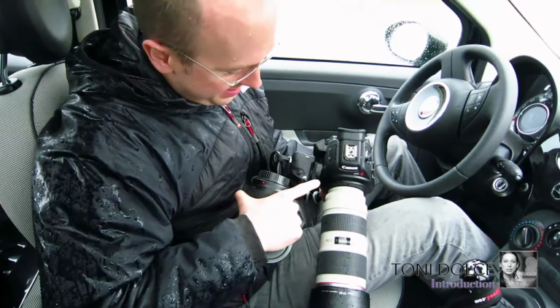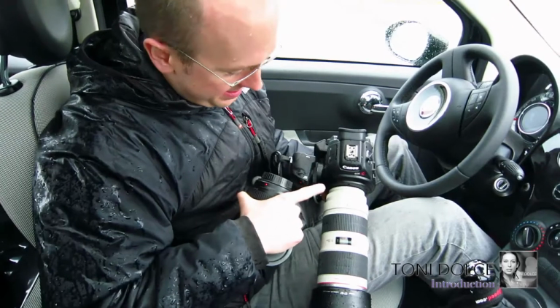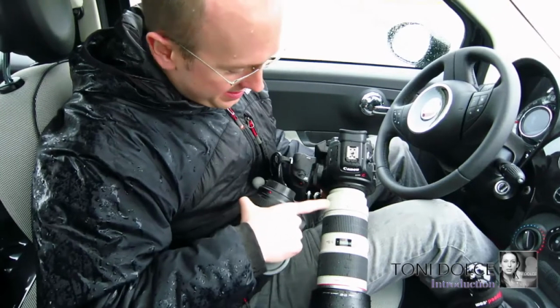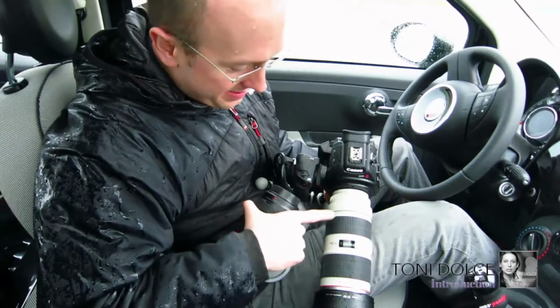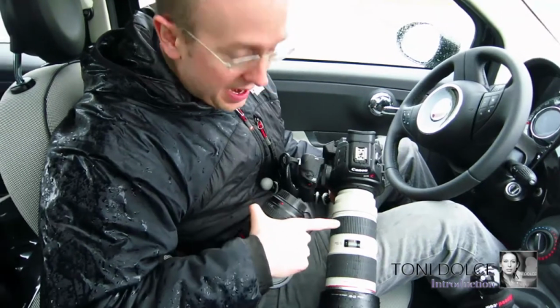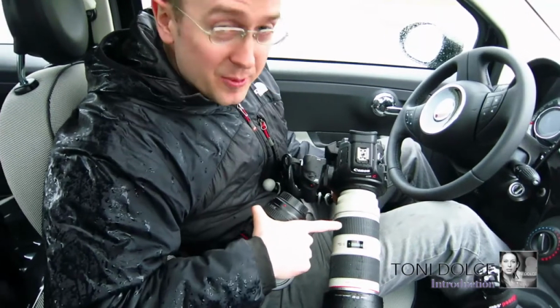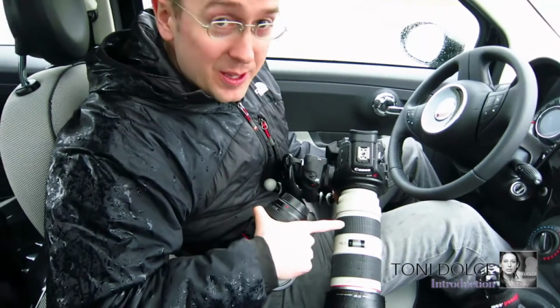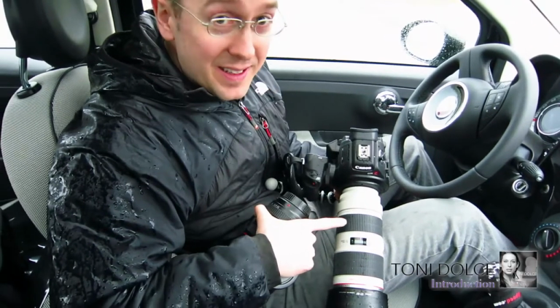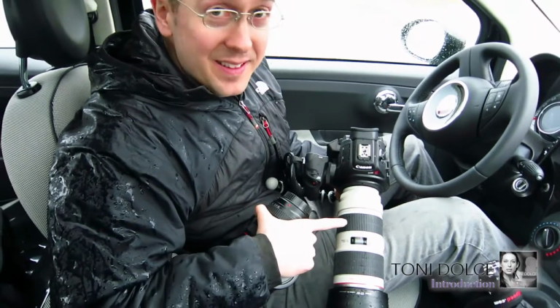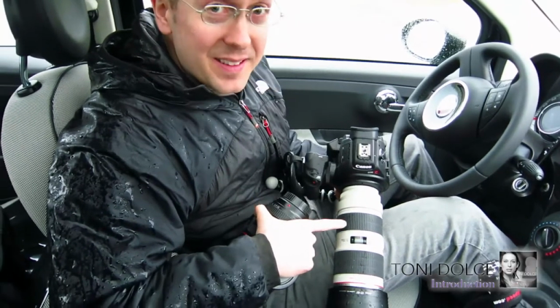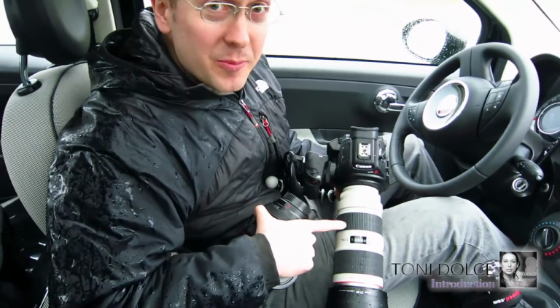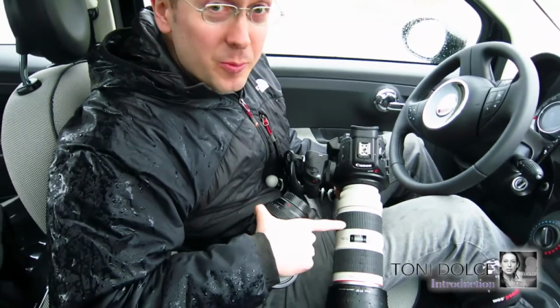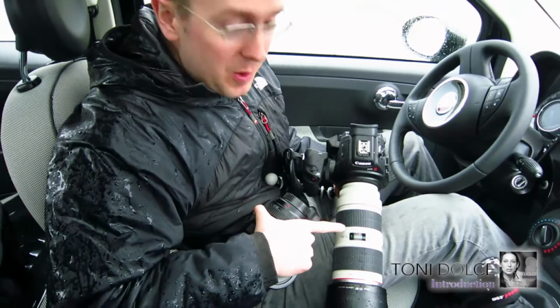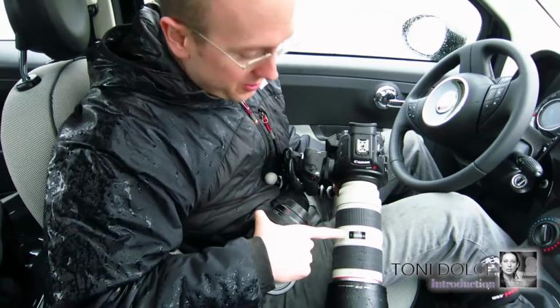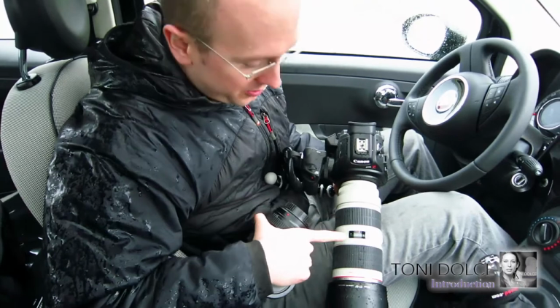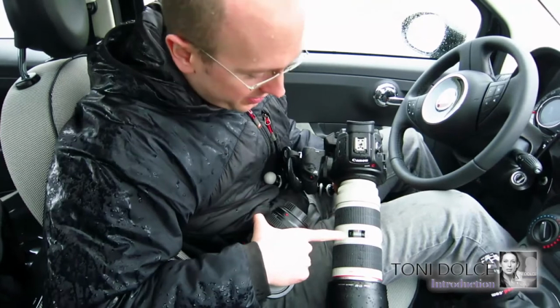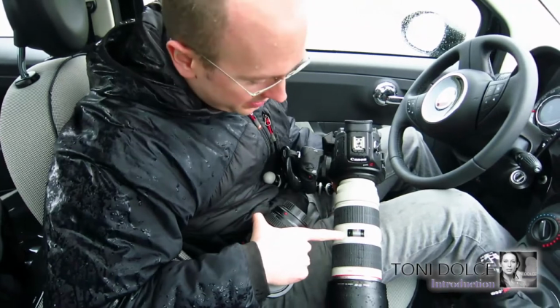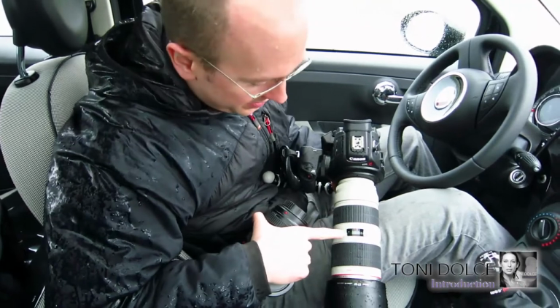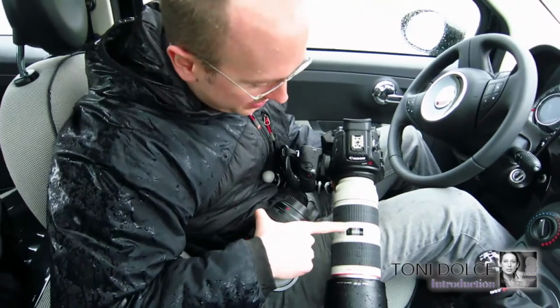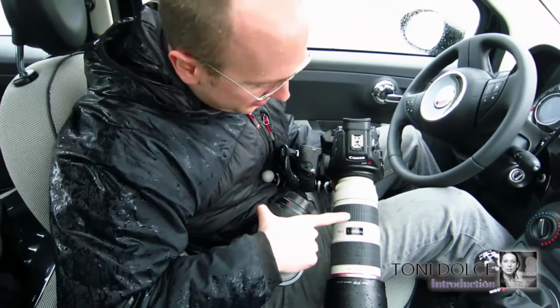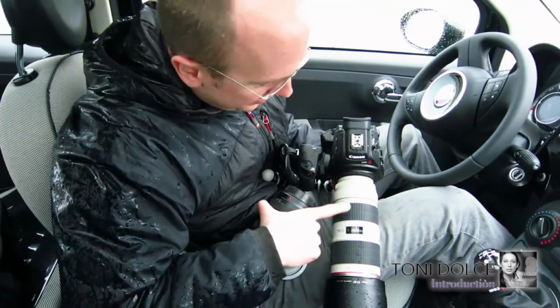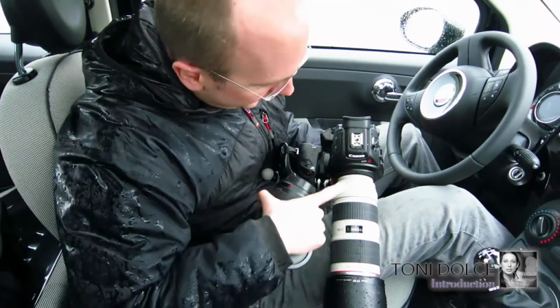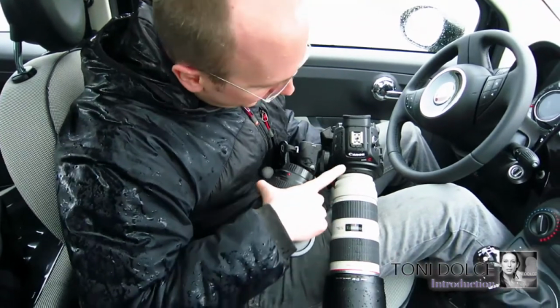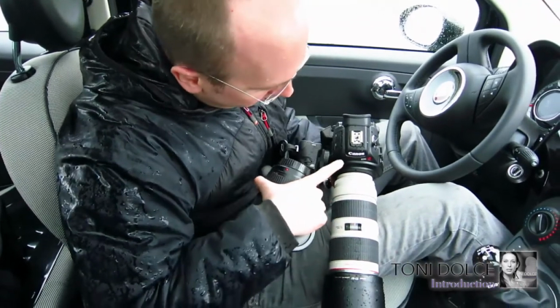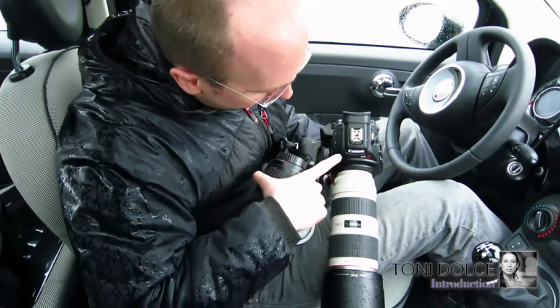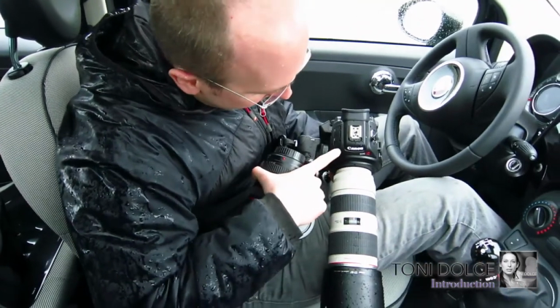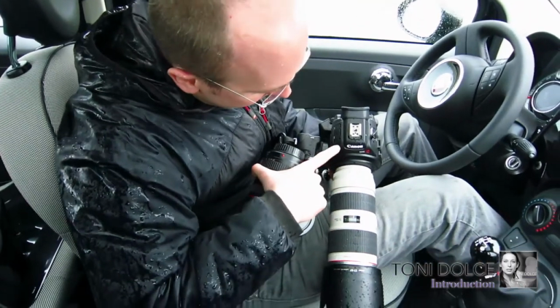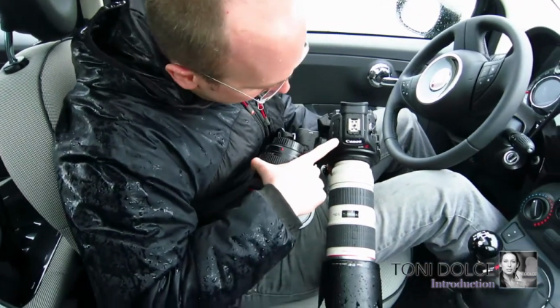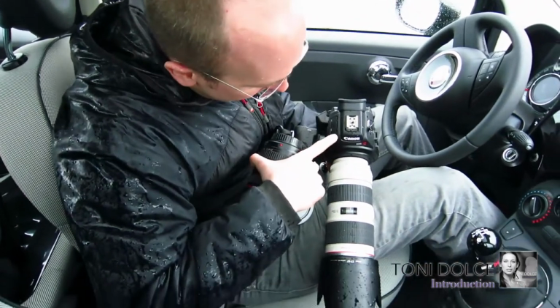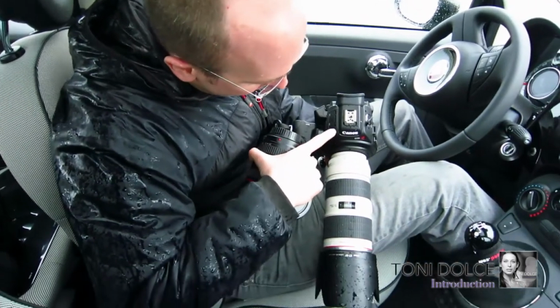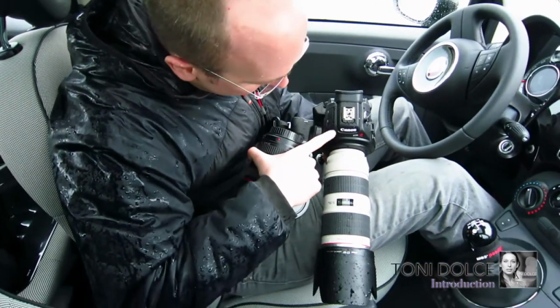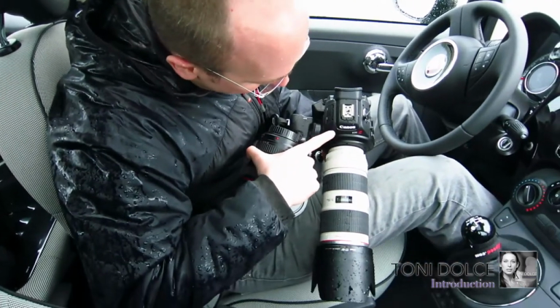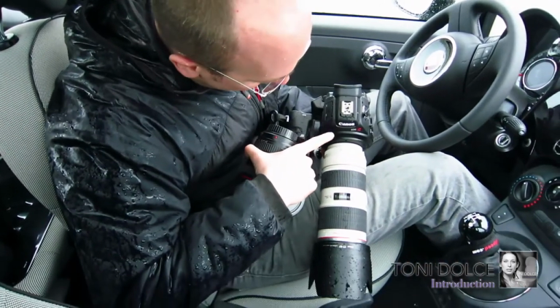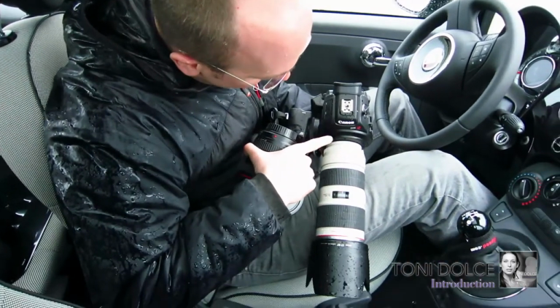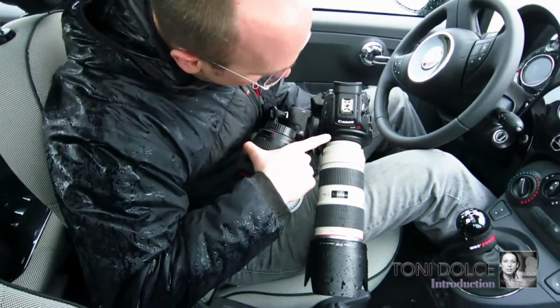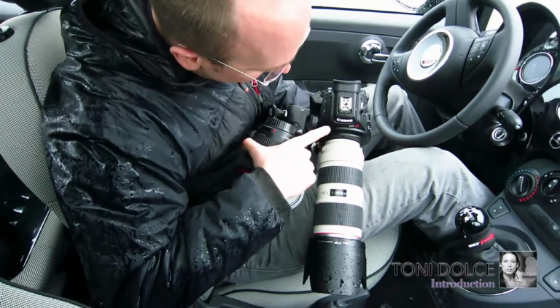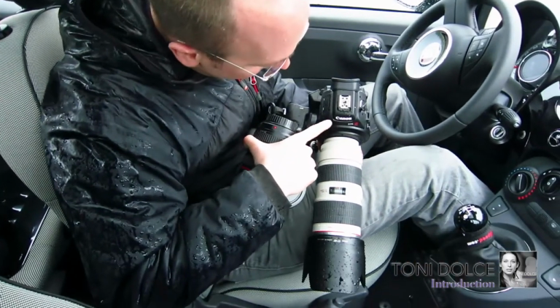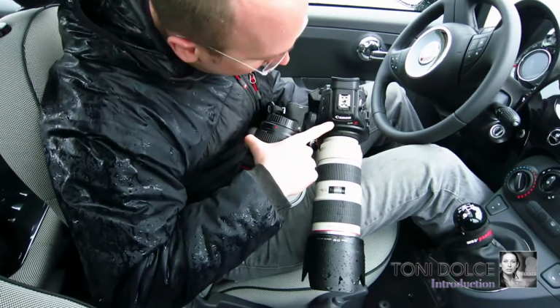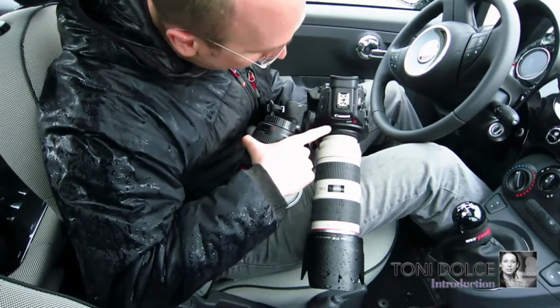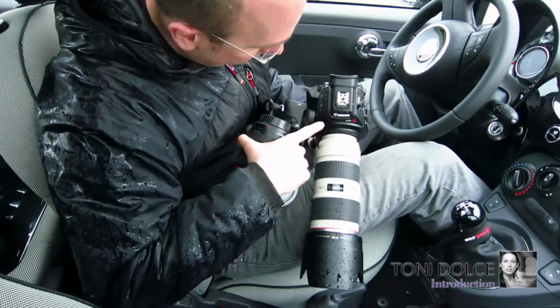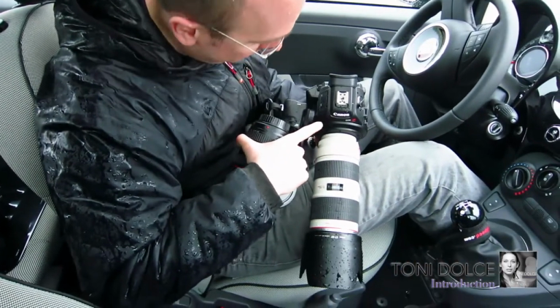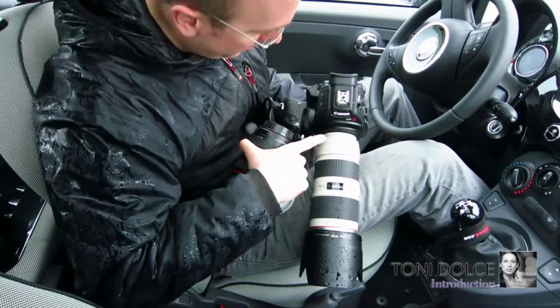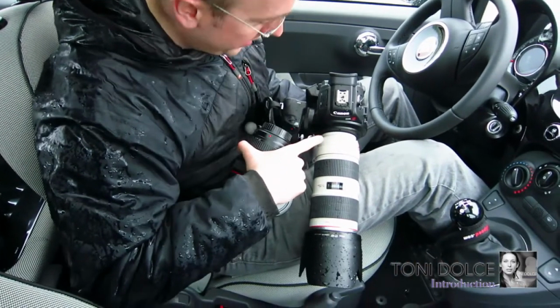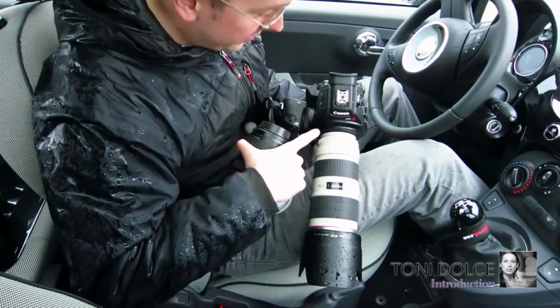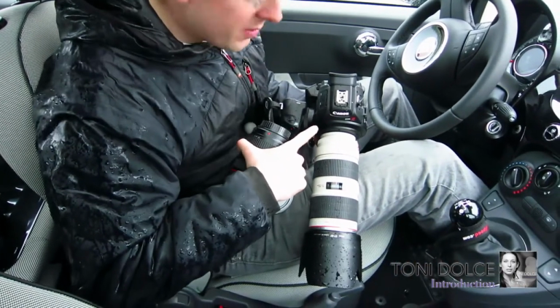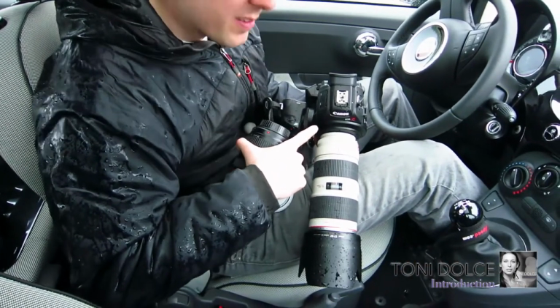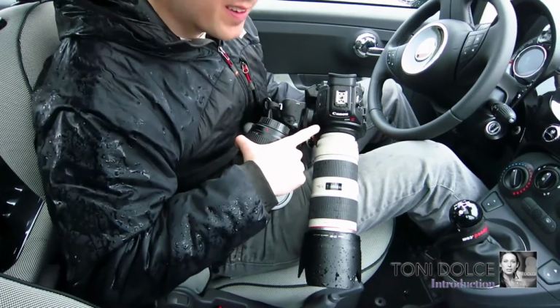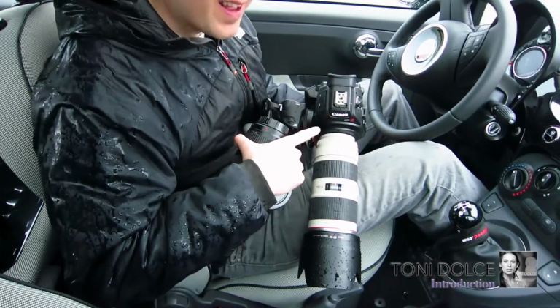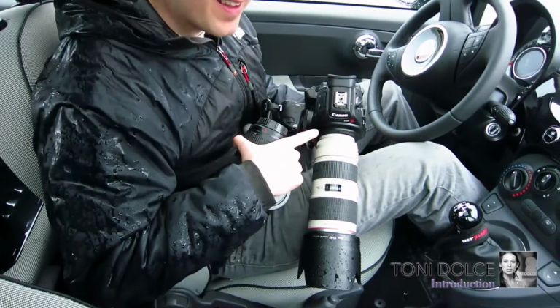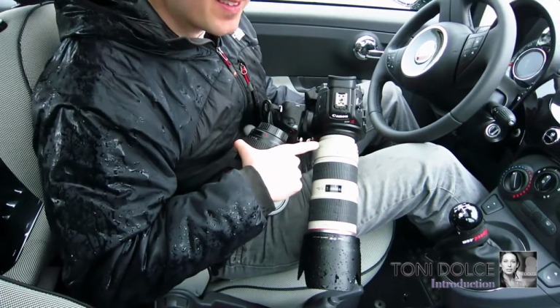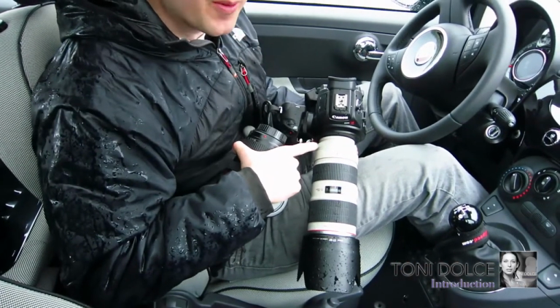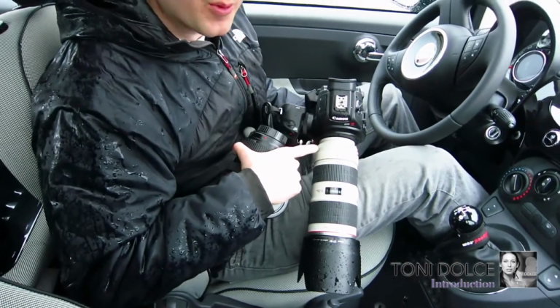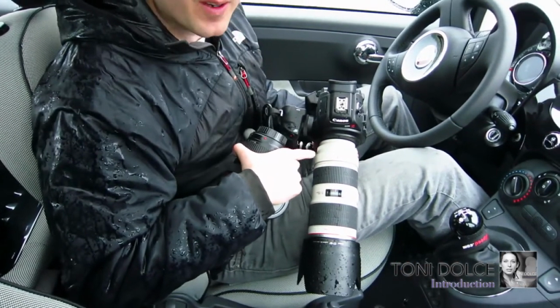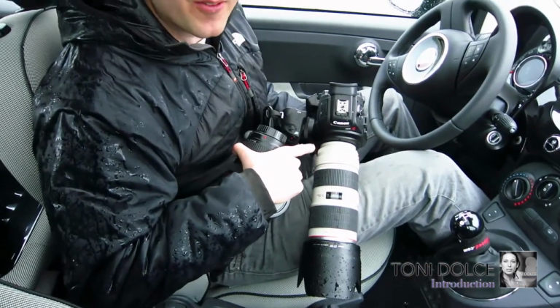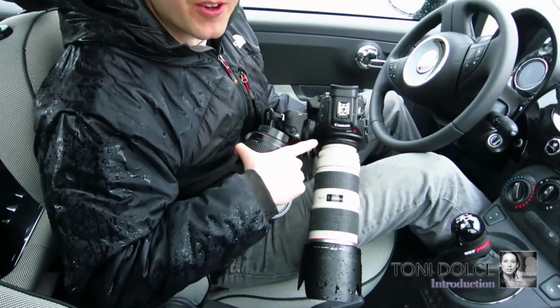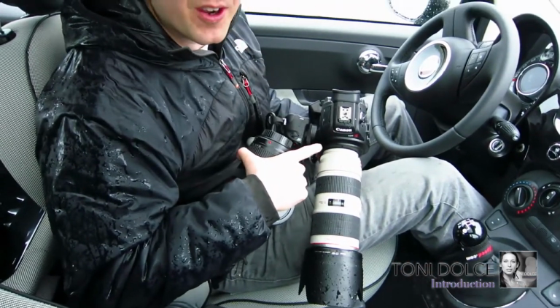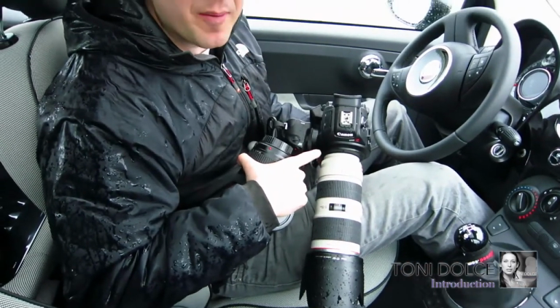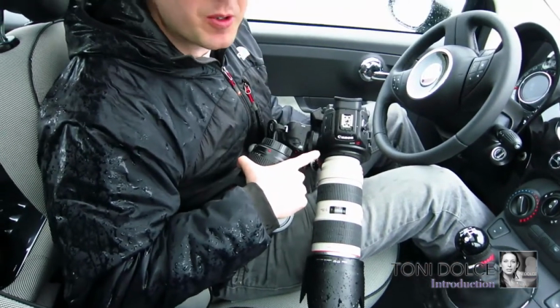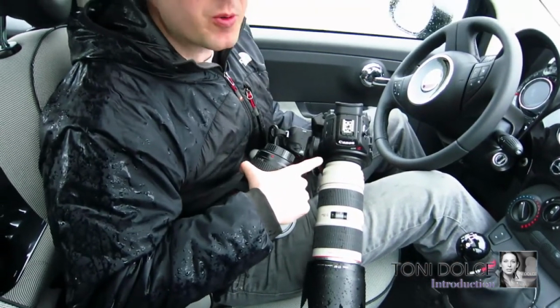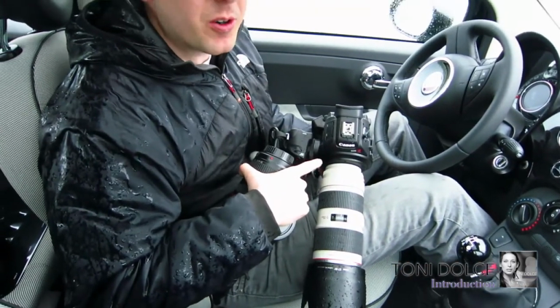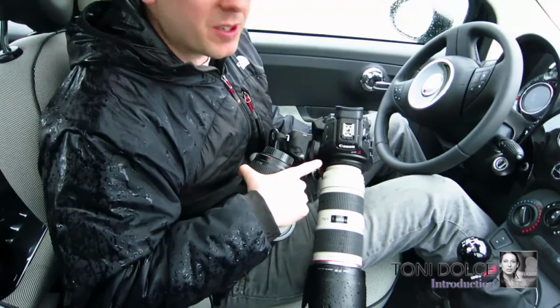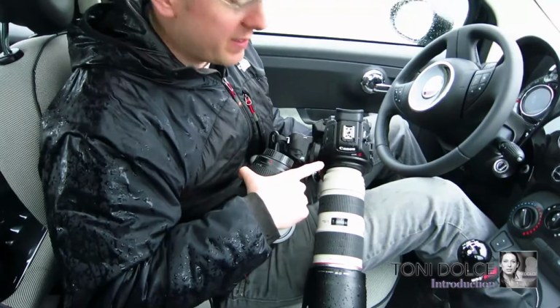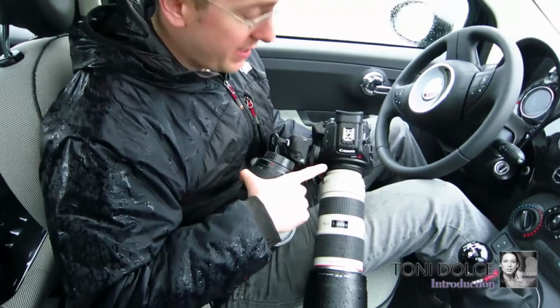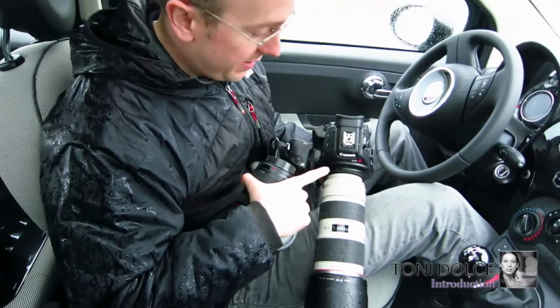This camera lens is weather sealed, so that's fine. But the camera is not weather sealed. It looks pretty wet, so this is a test — we're gonna figure out how much water it can take.